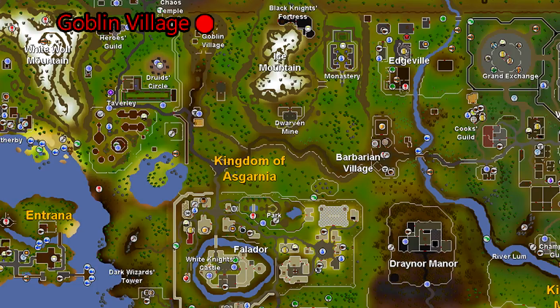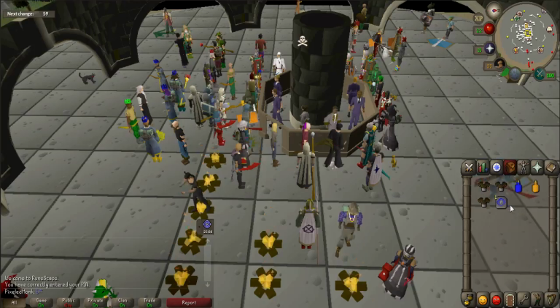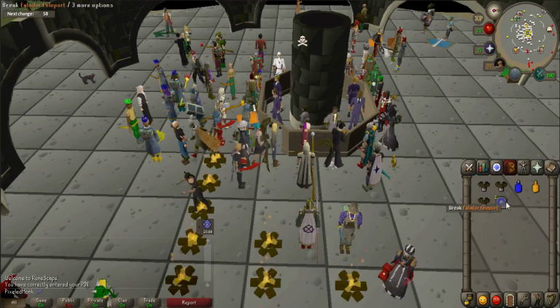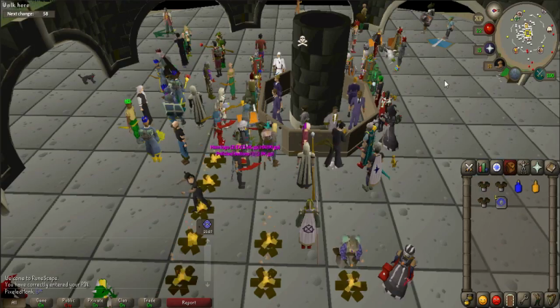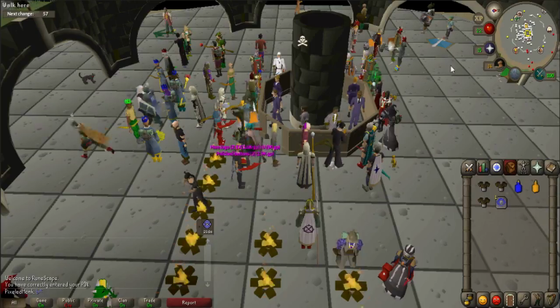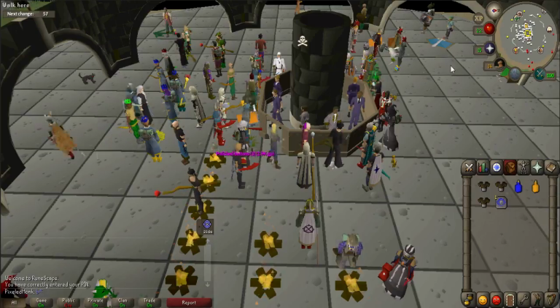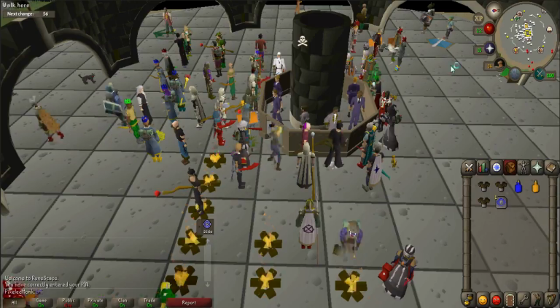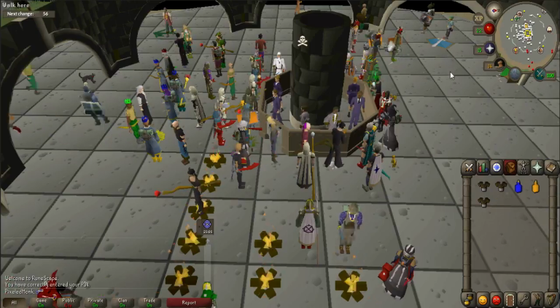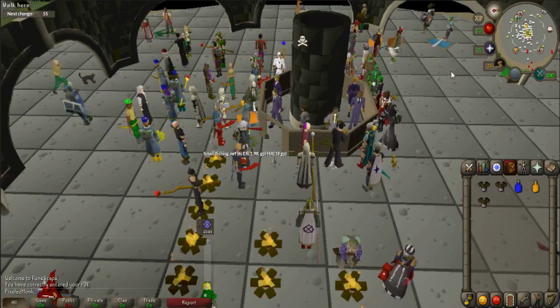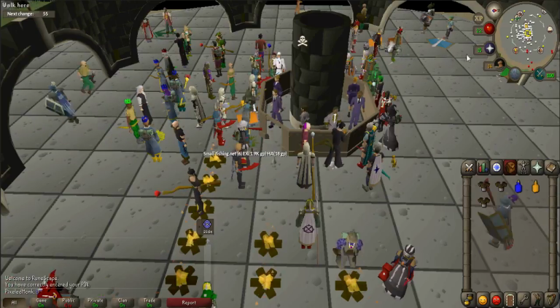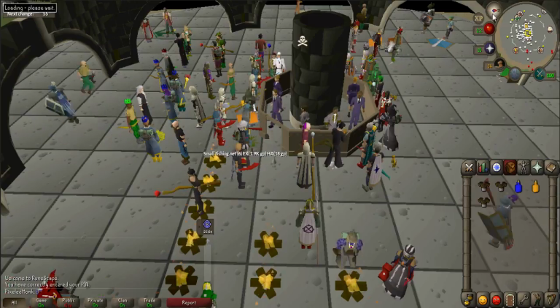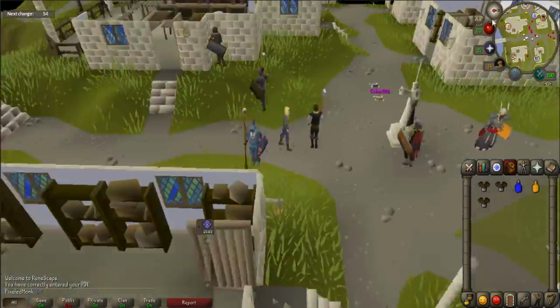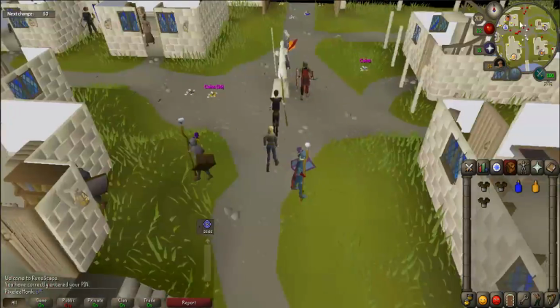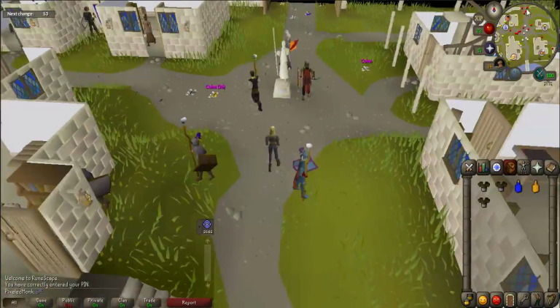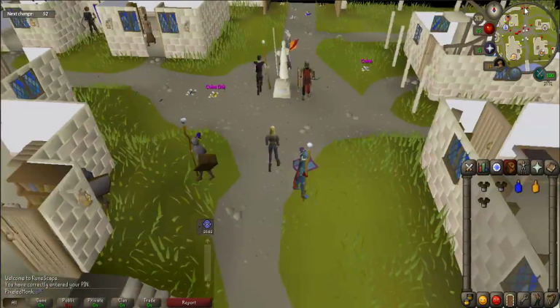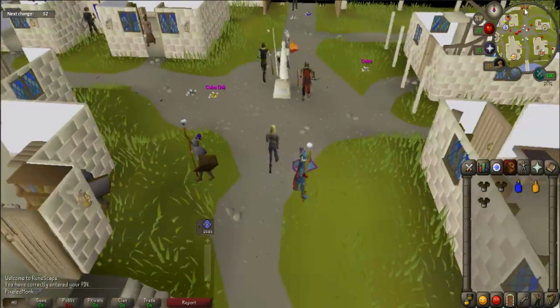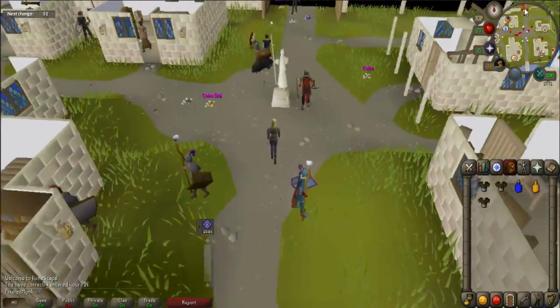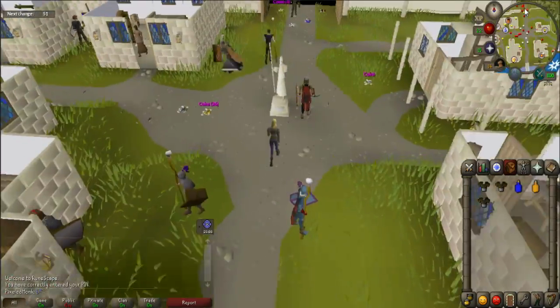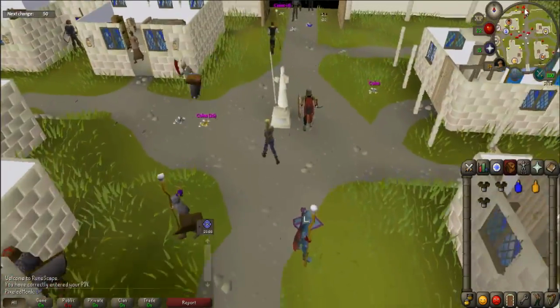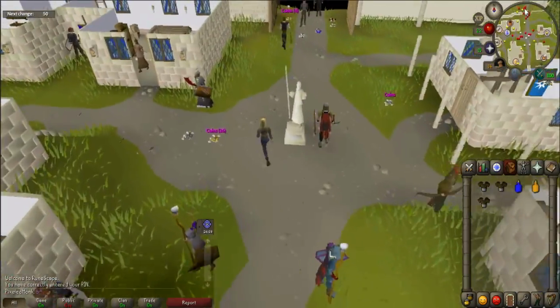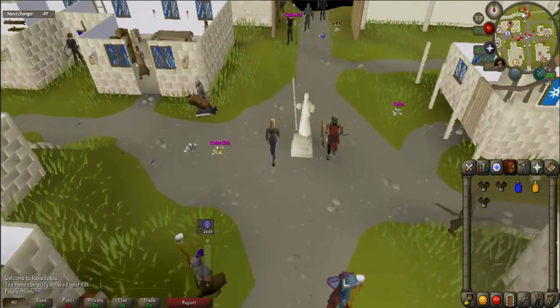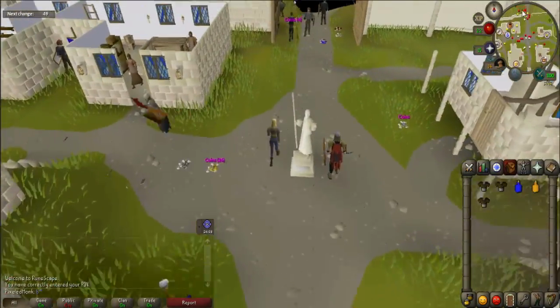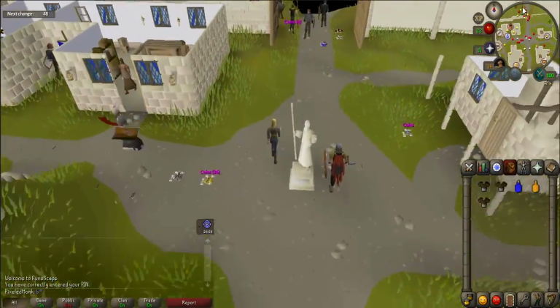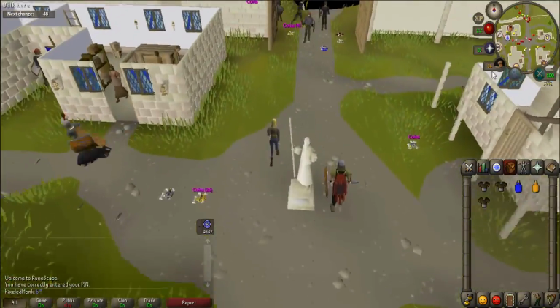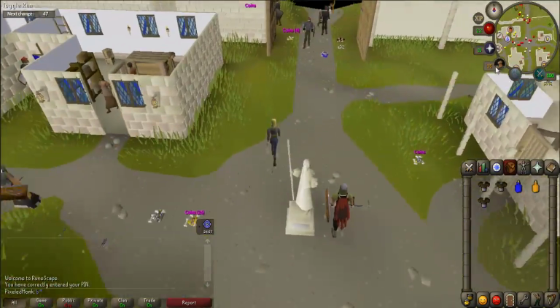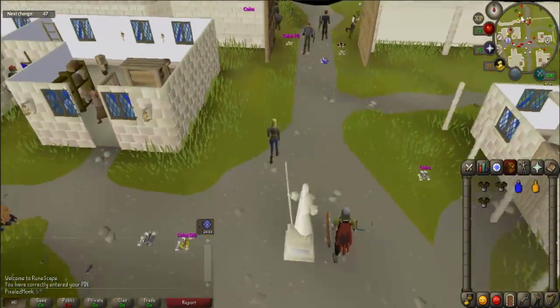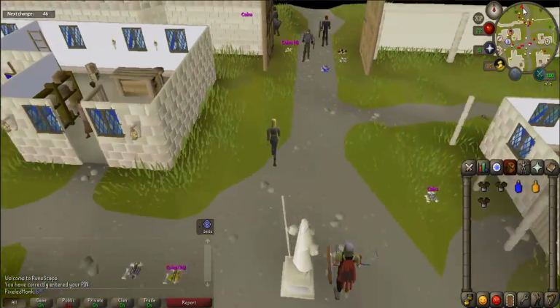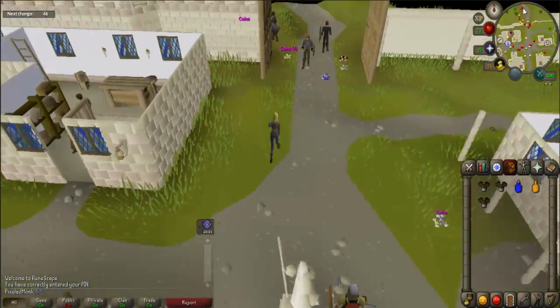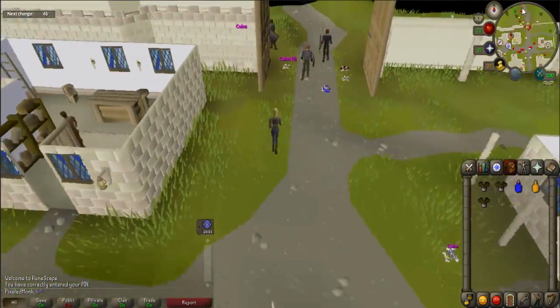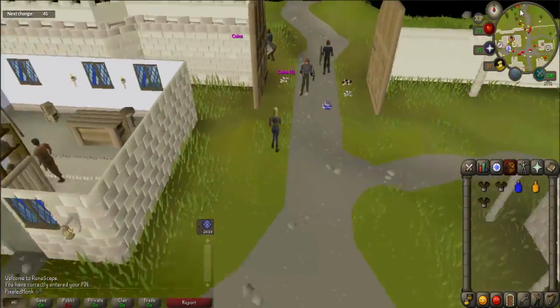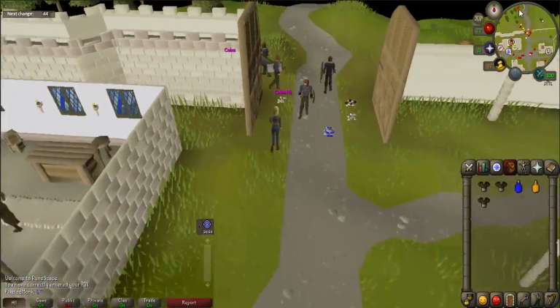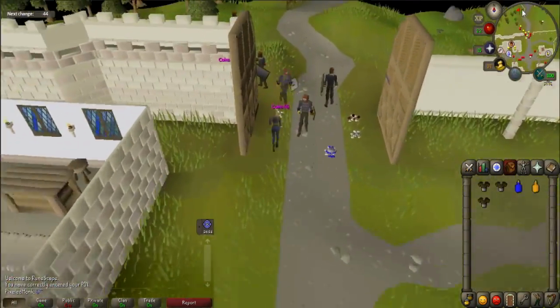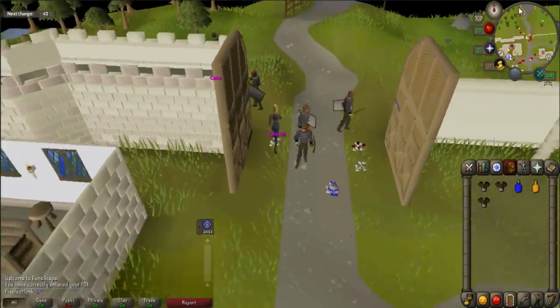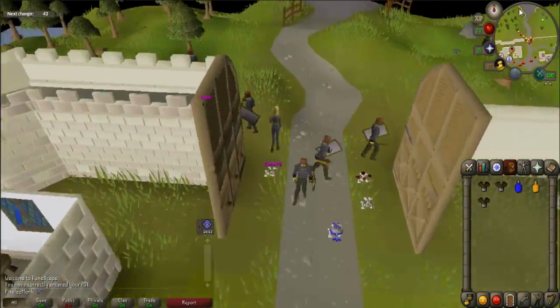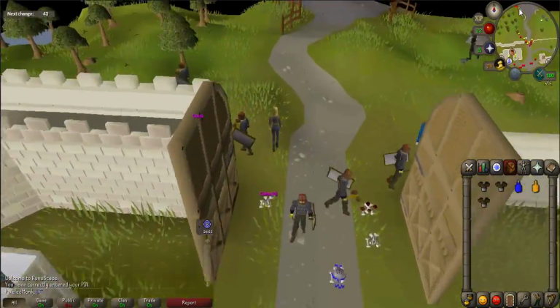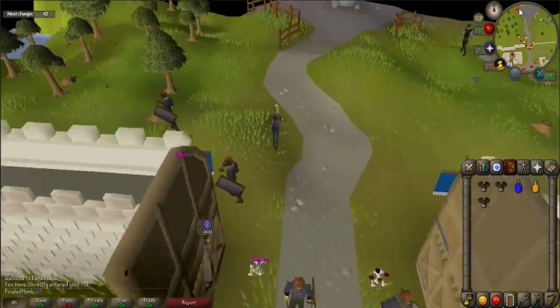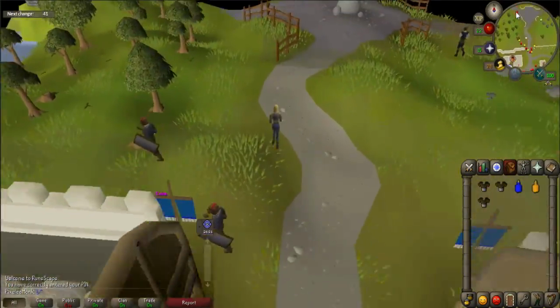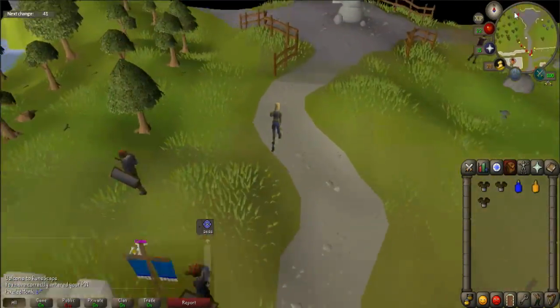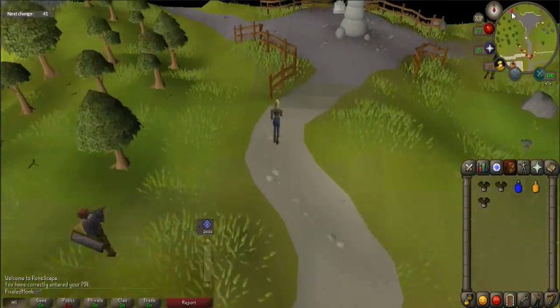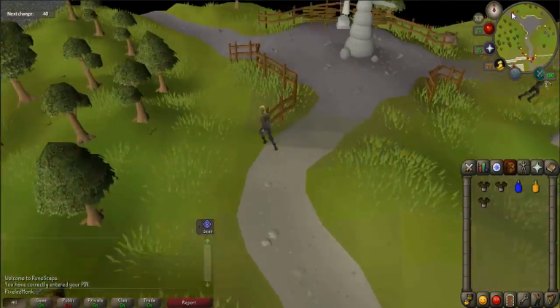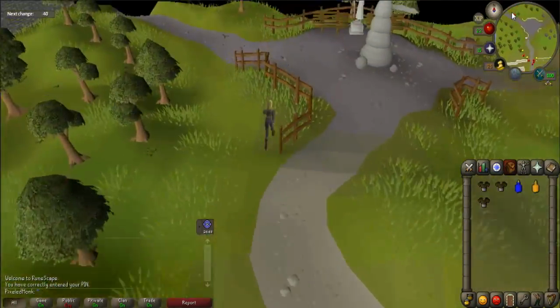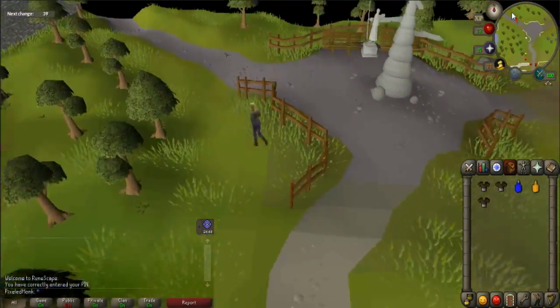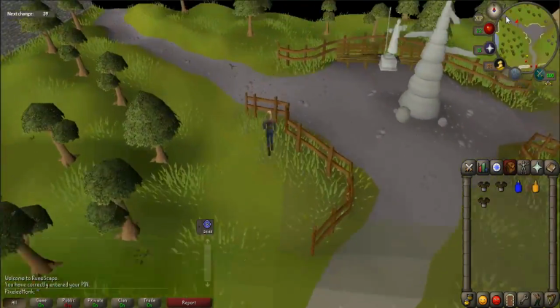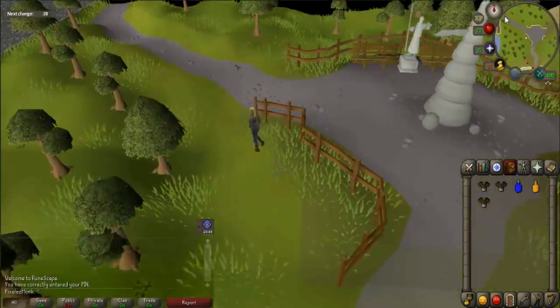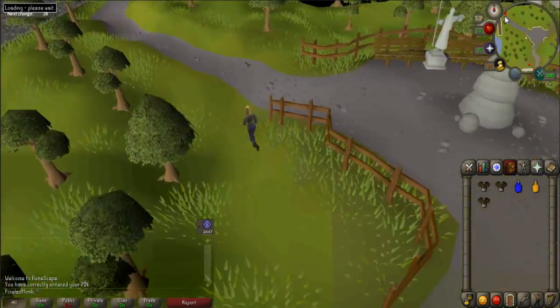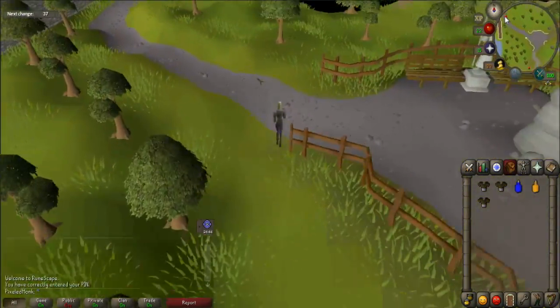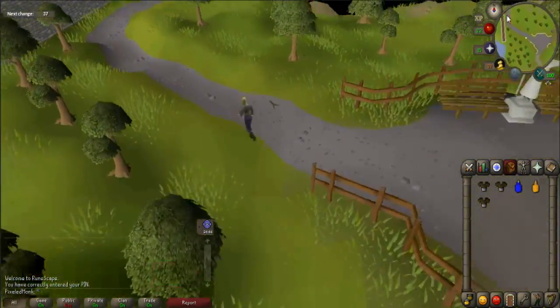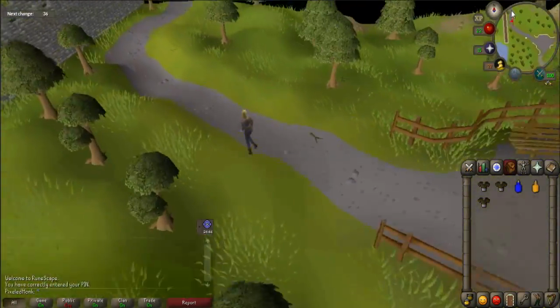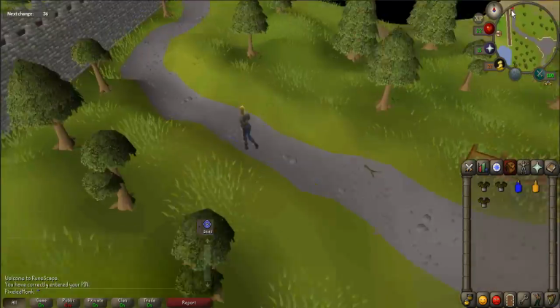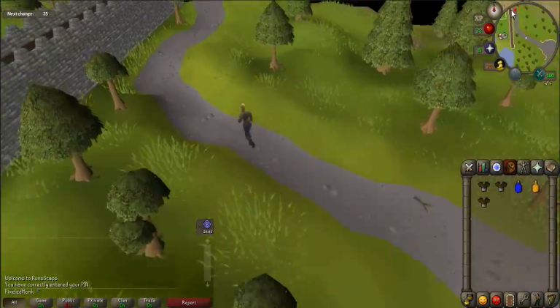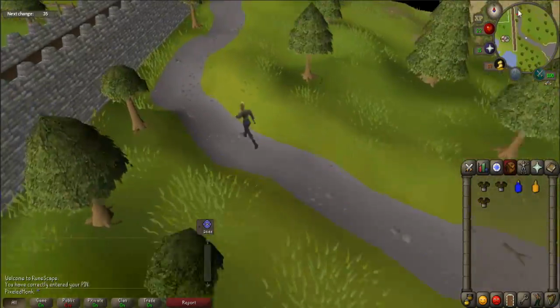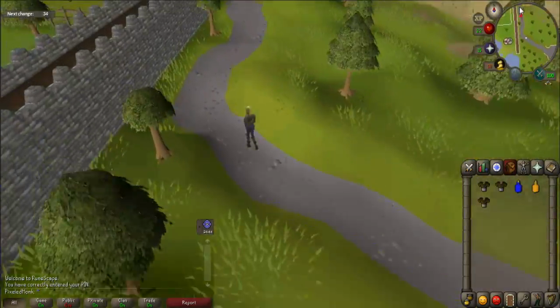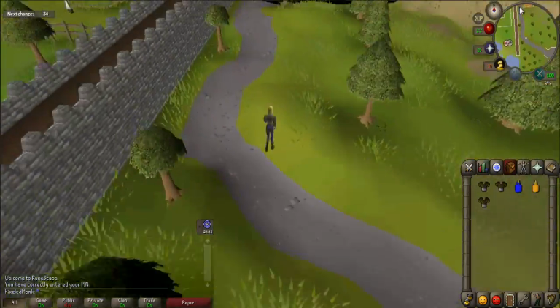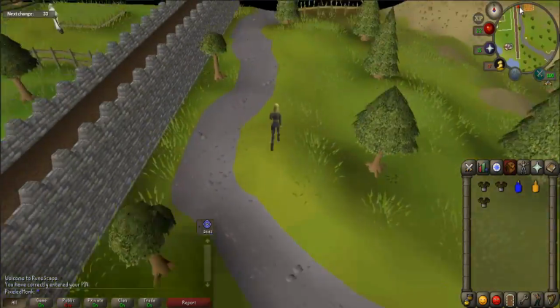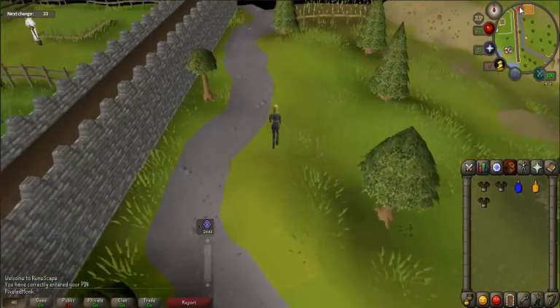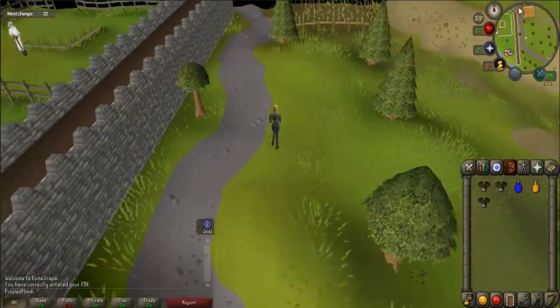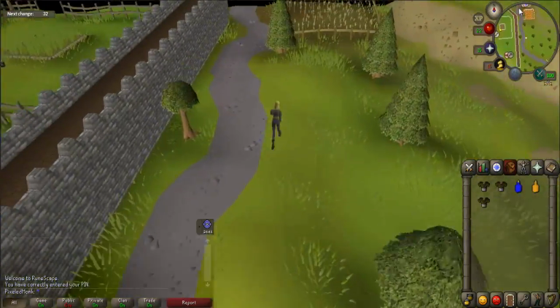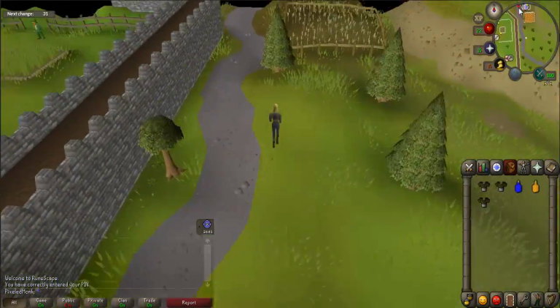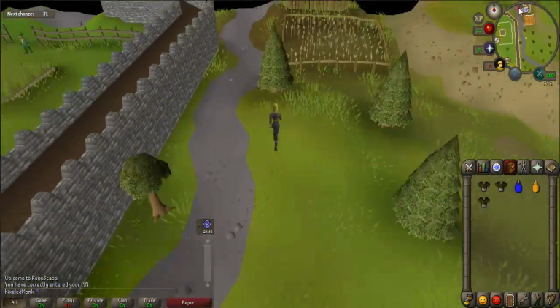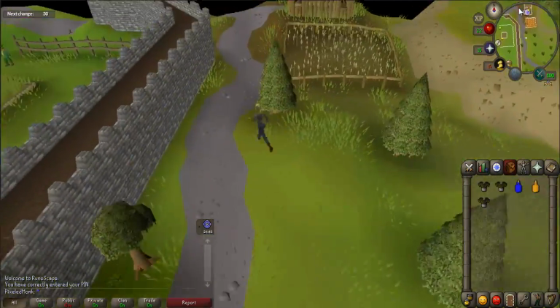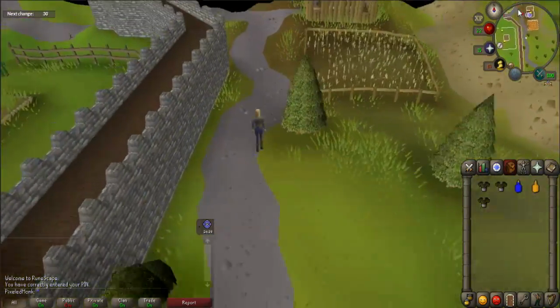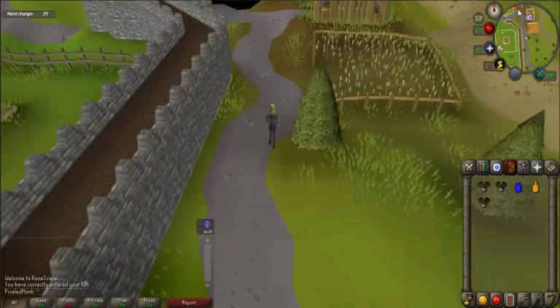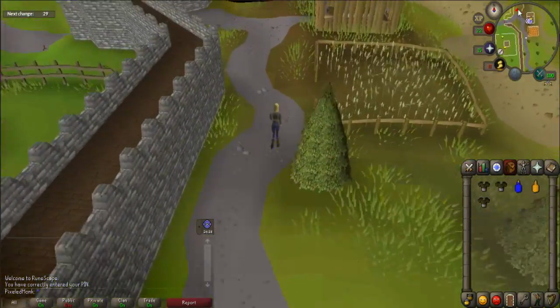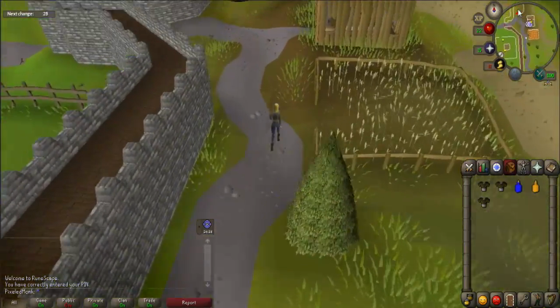To start the quest, you must first go to the Goblin Village. An easy way to get there is by using a Falador teleport and then walking north following the path.